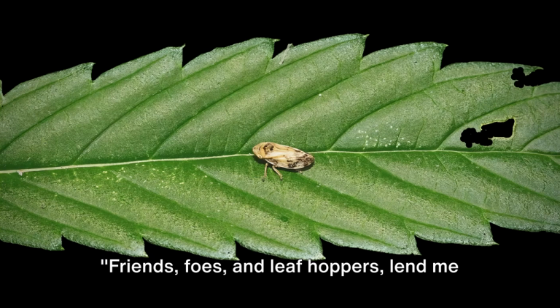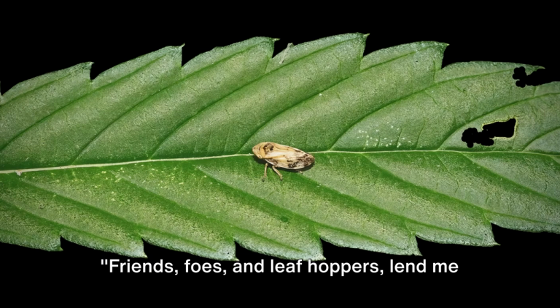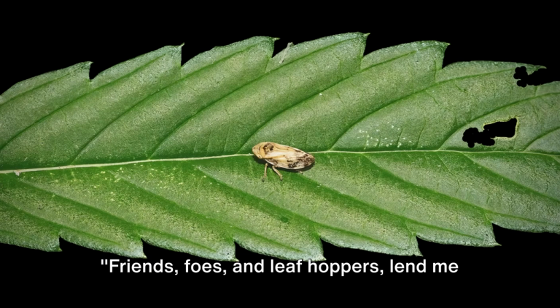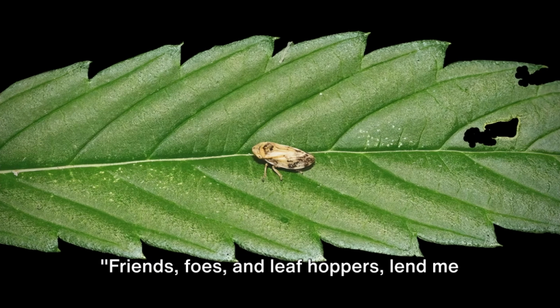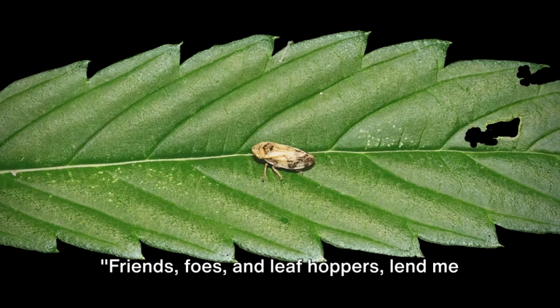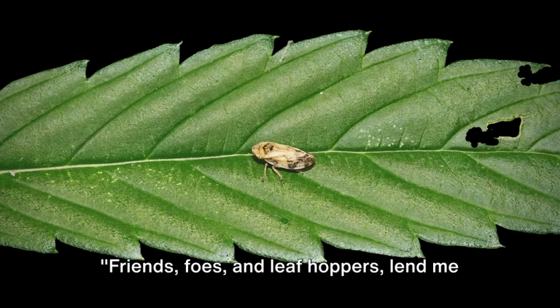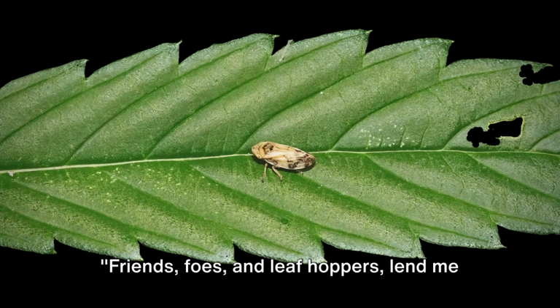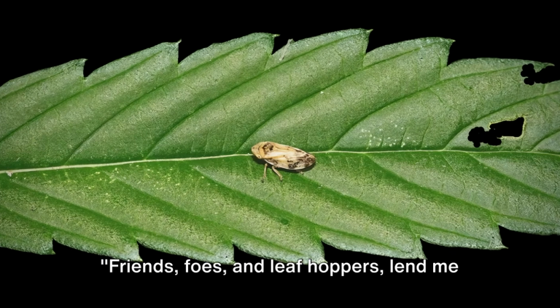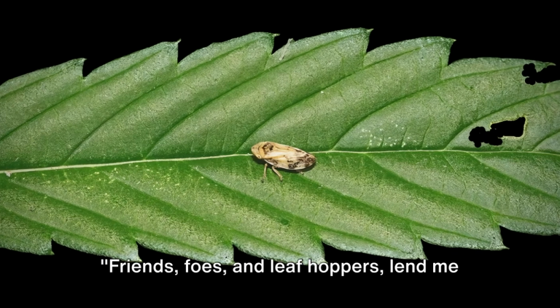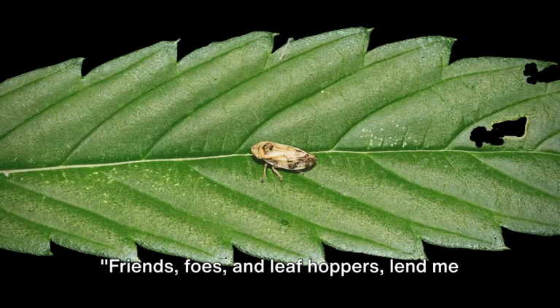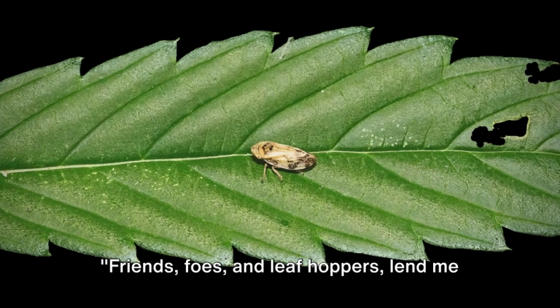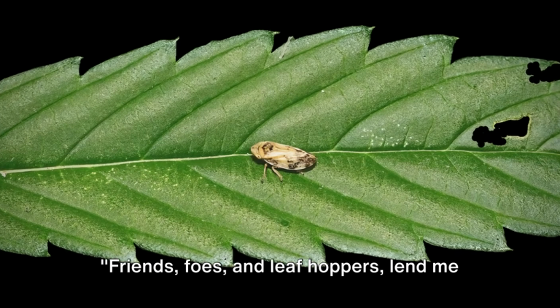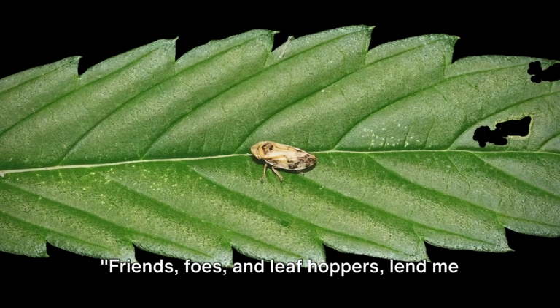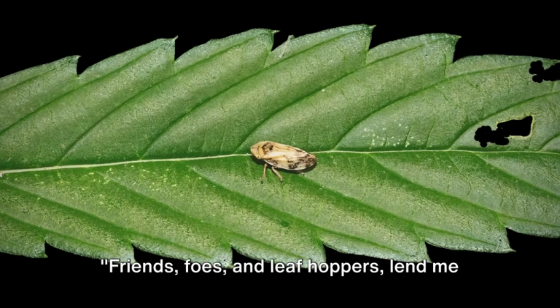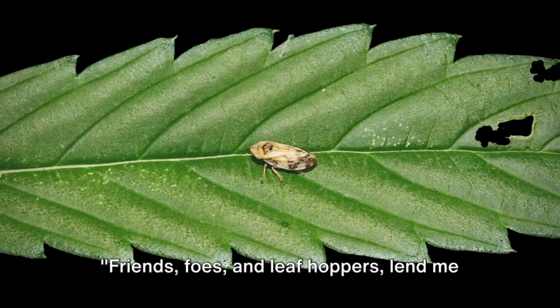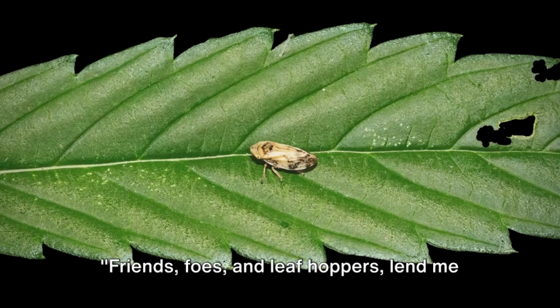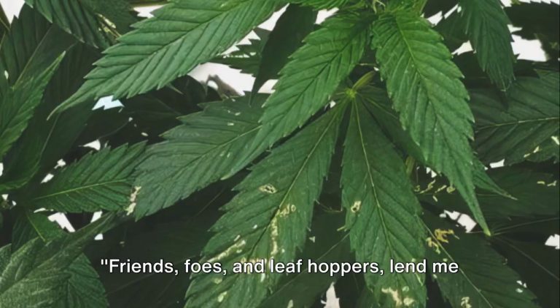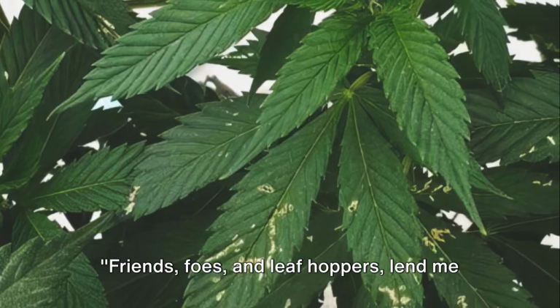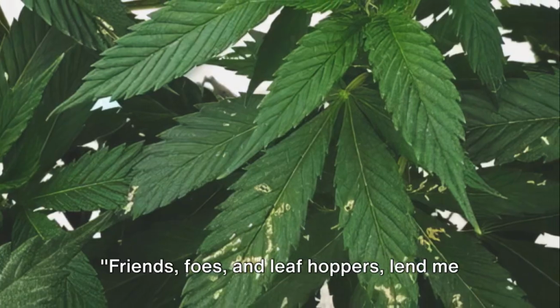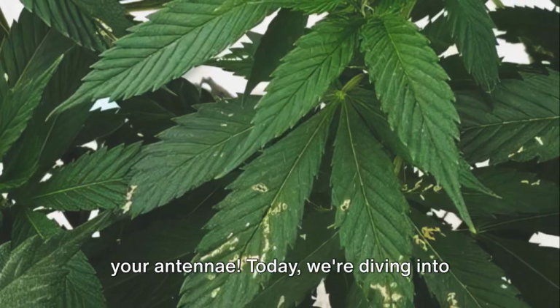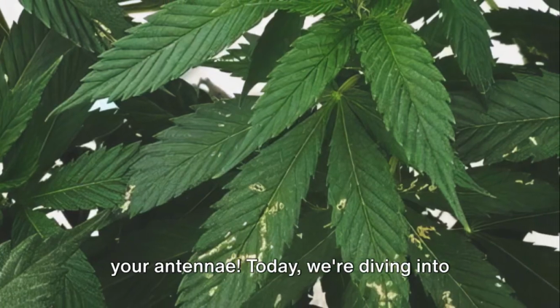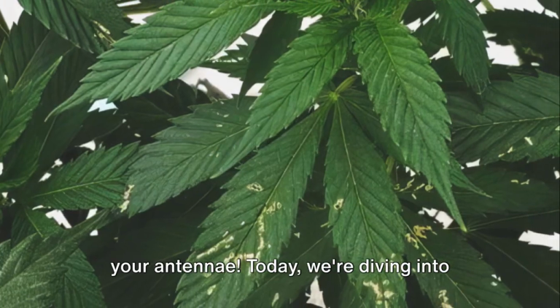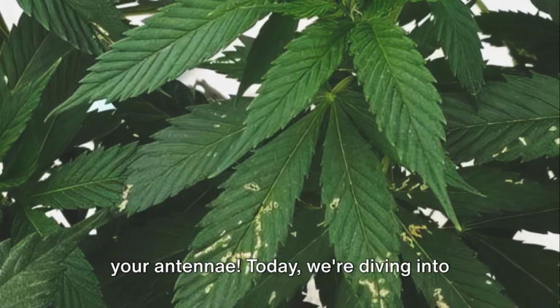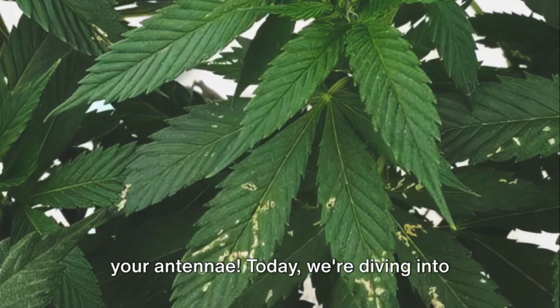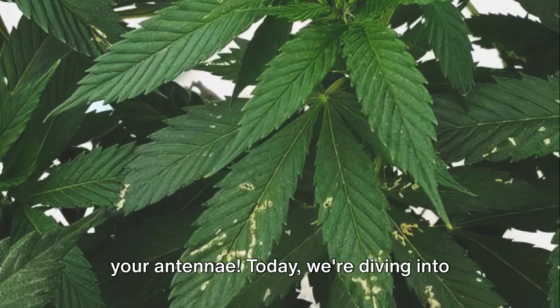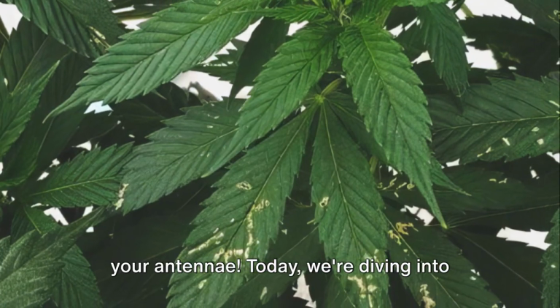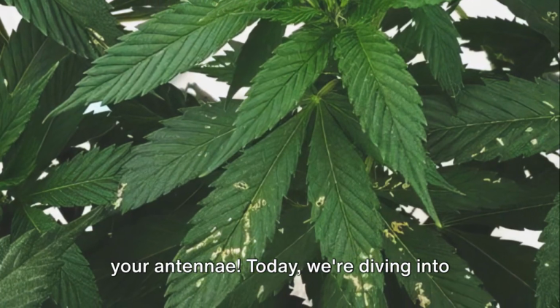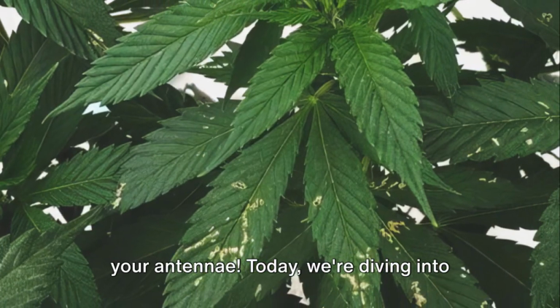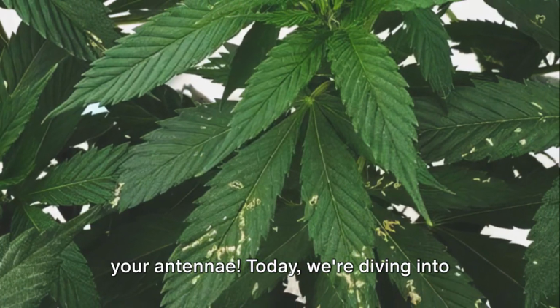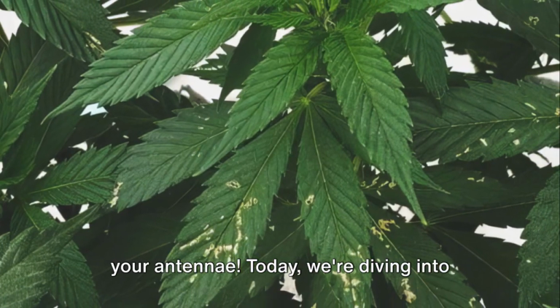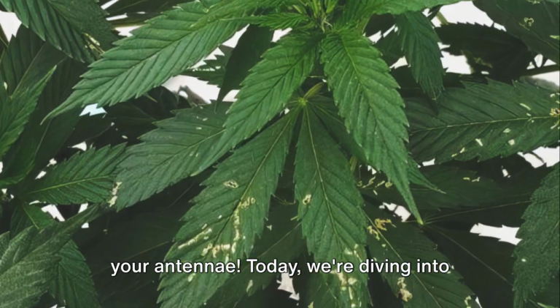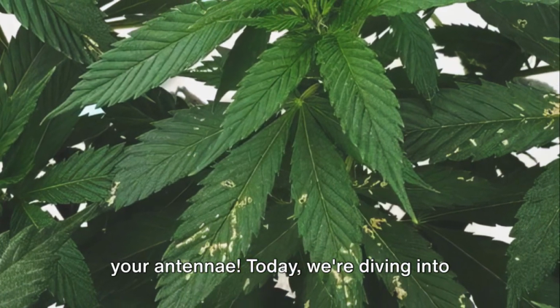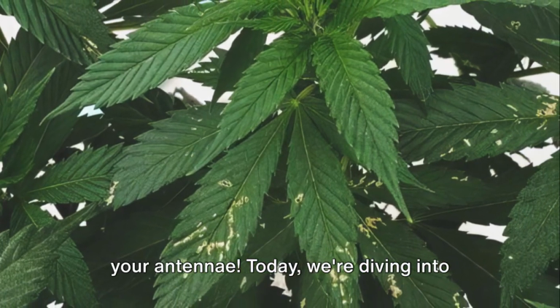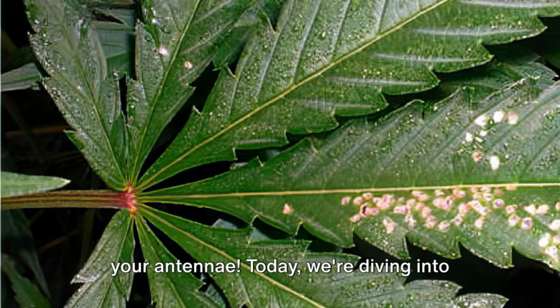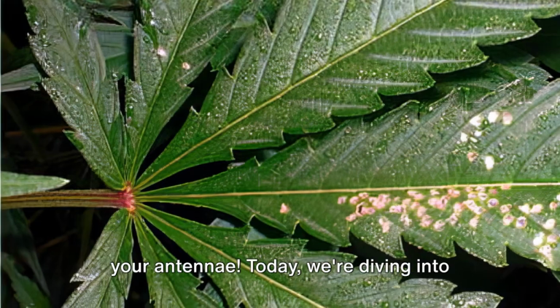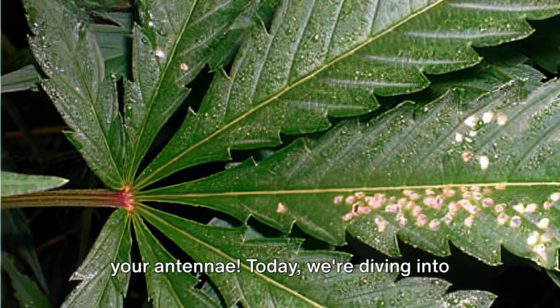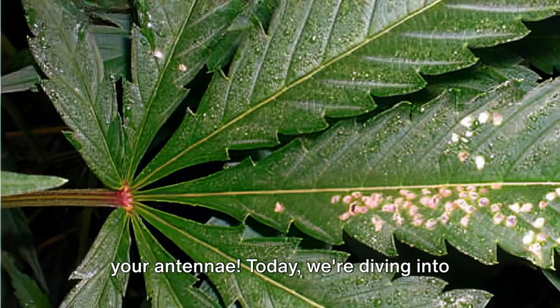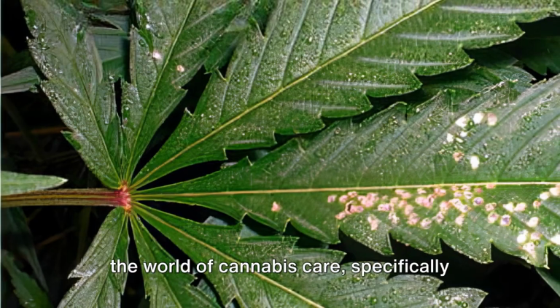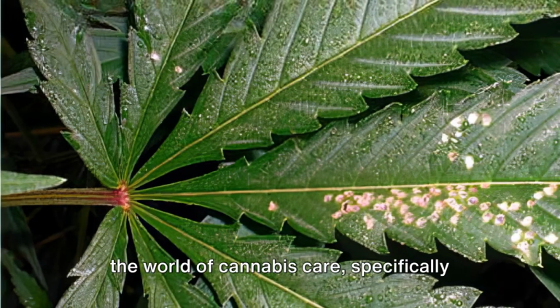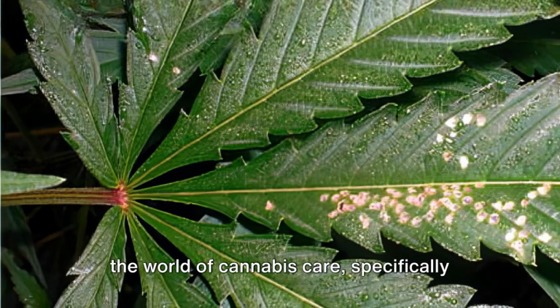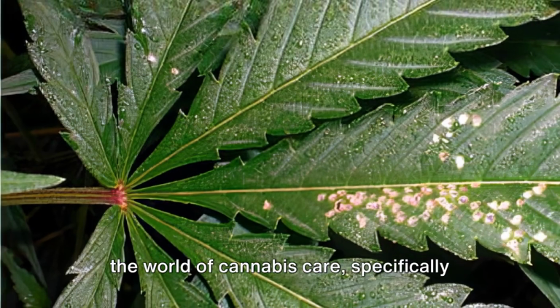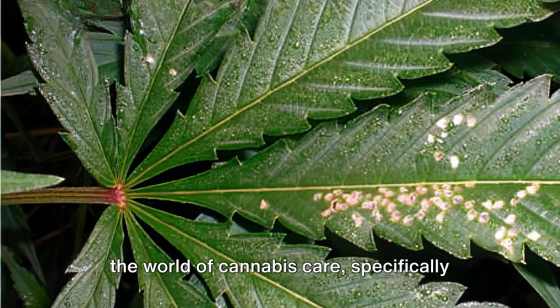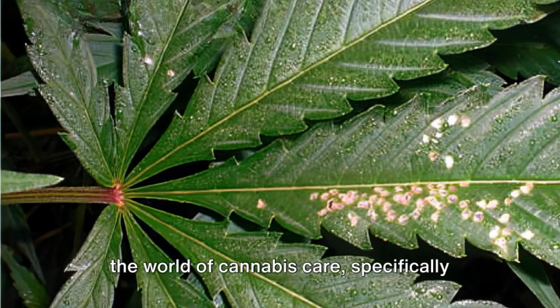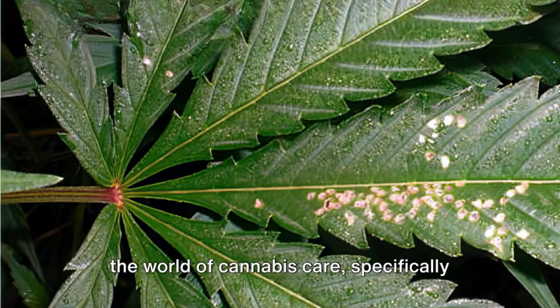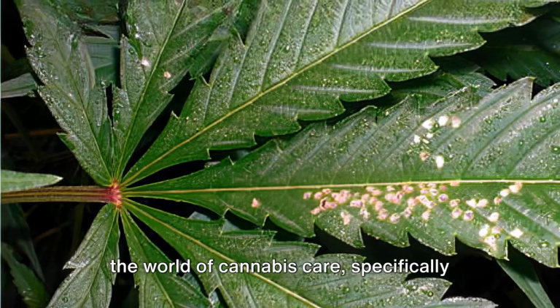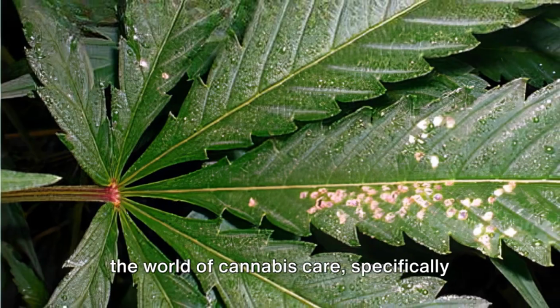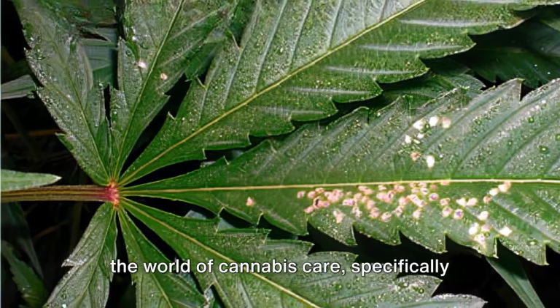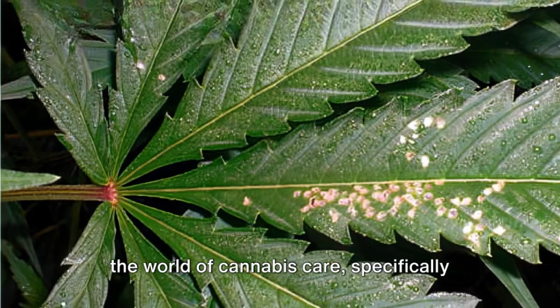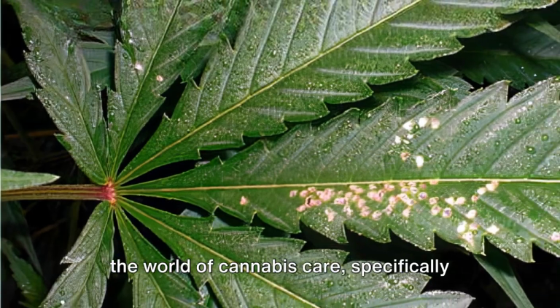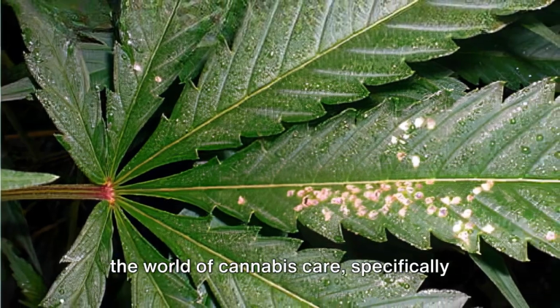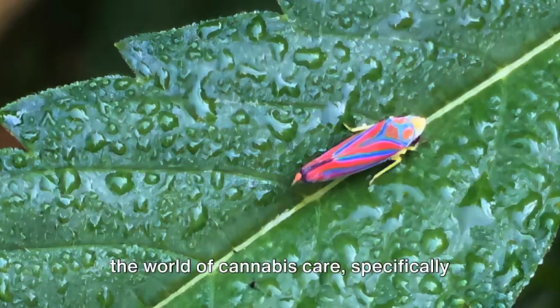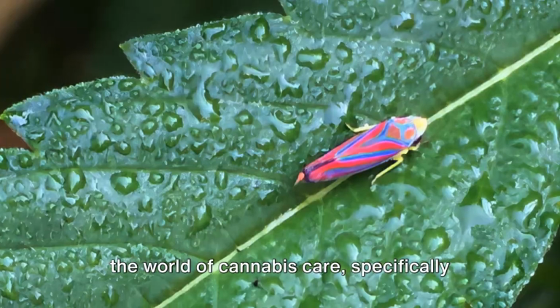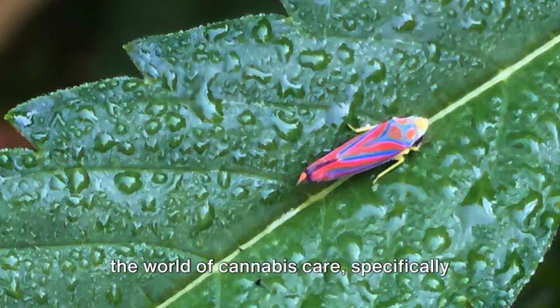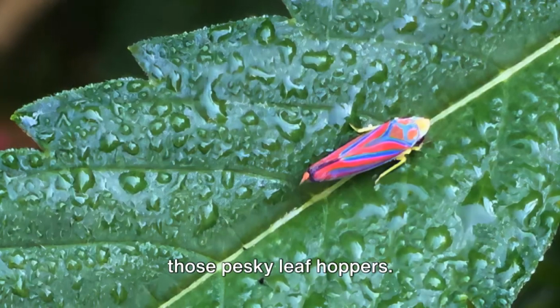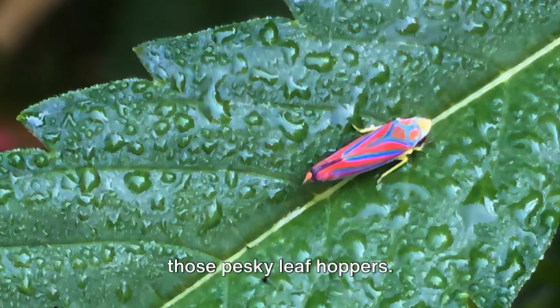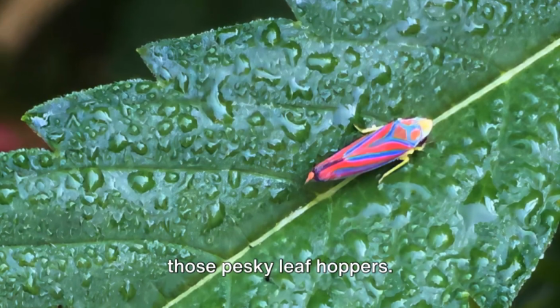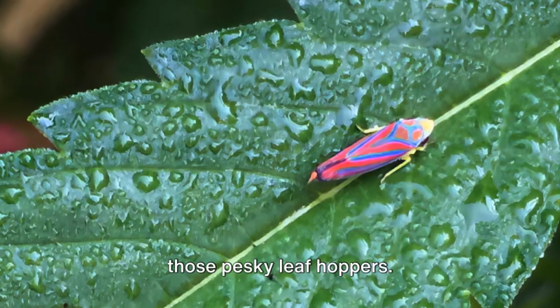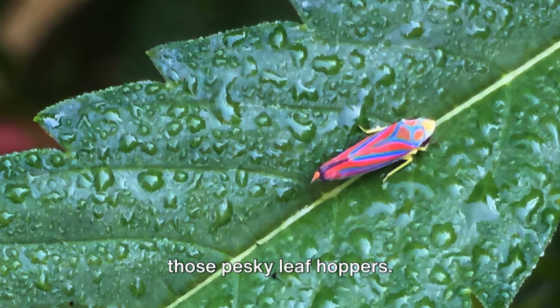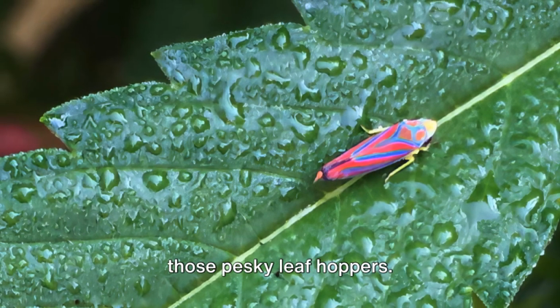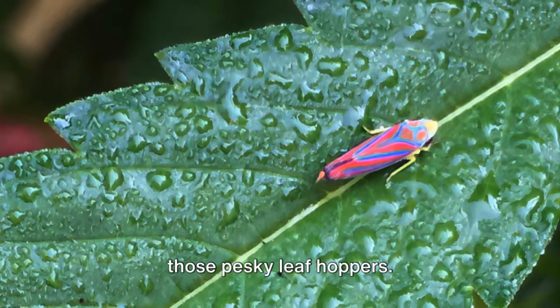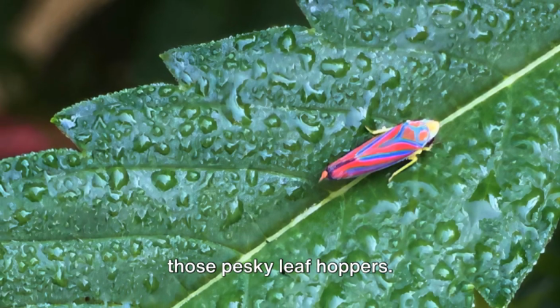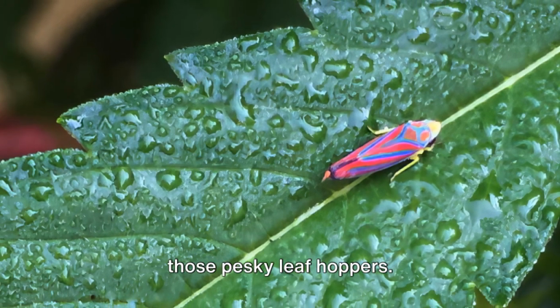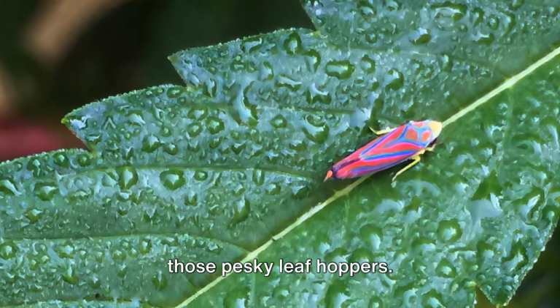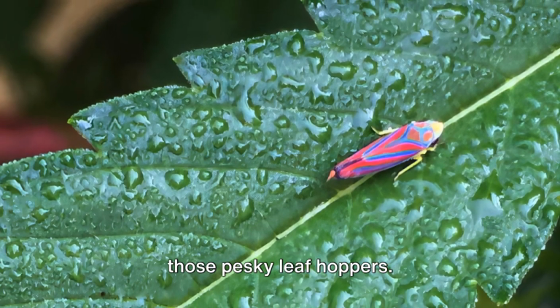Friends, foes, and leafhoppers, lend me your antennae. Today we're diving into the world of cannabis care, specifically those pesky leafhoppers.